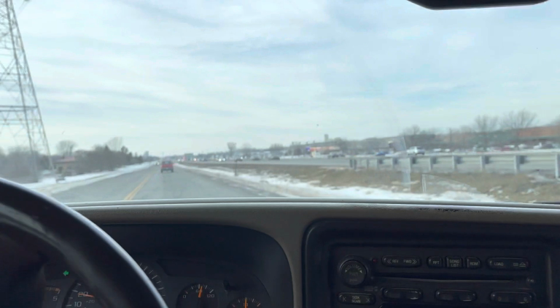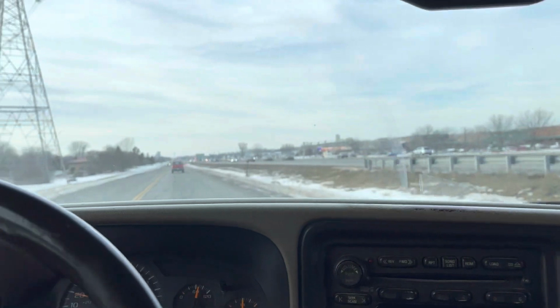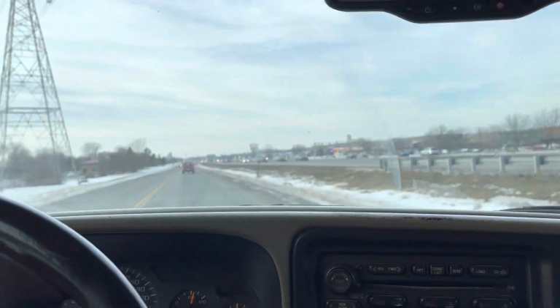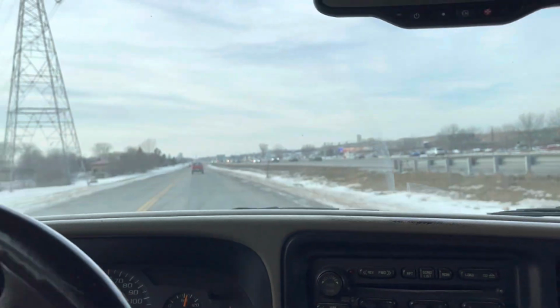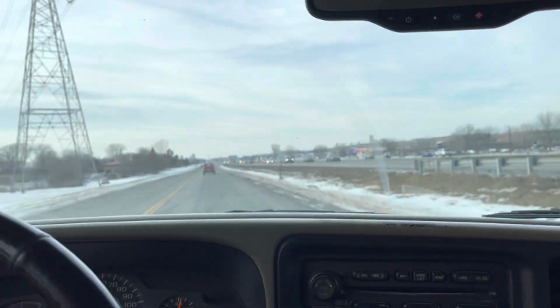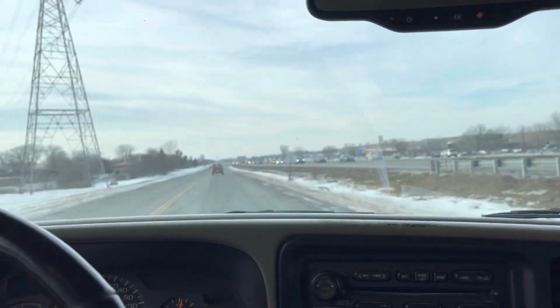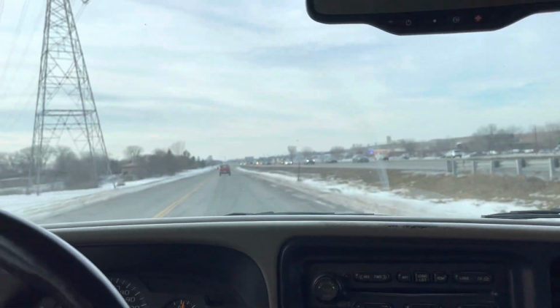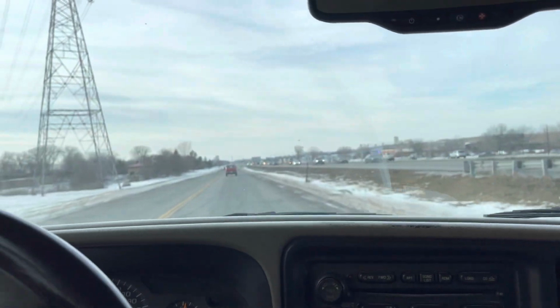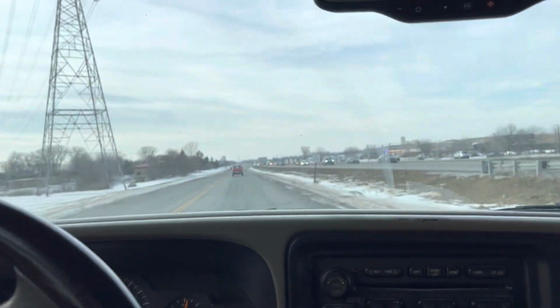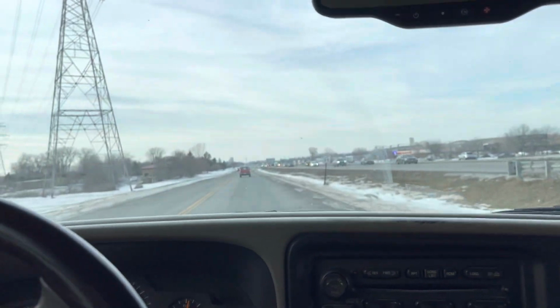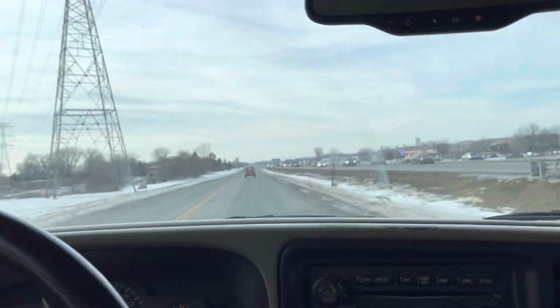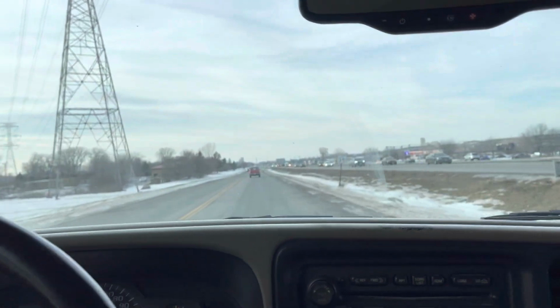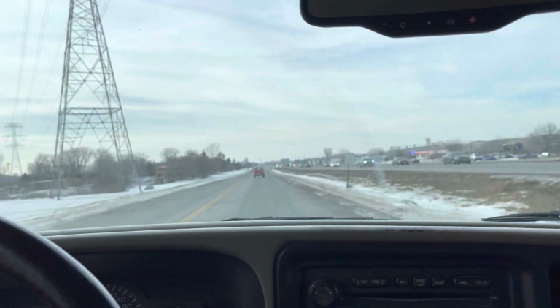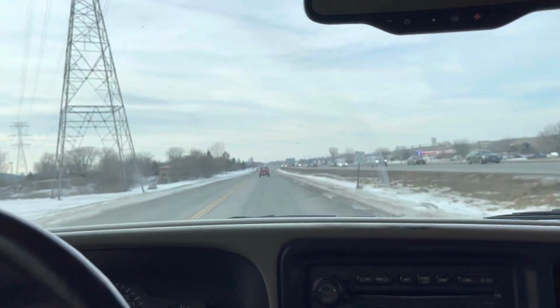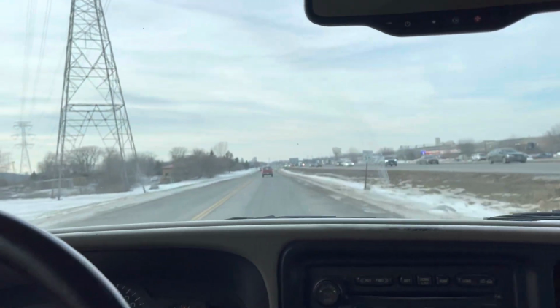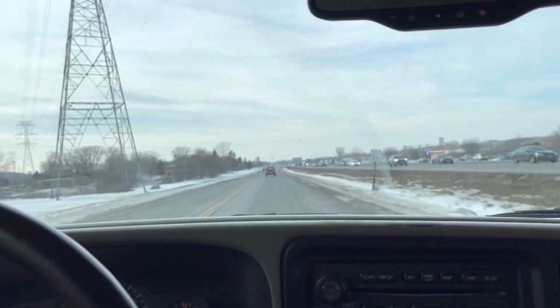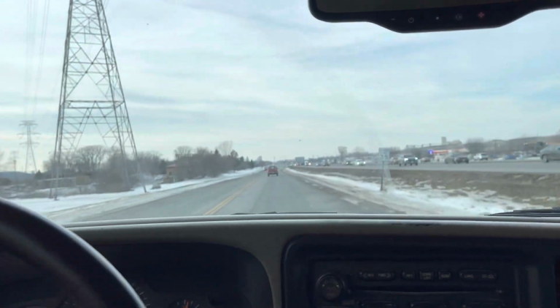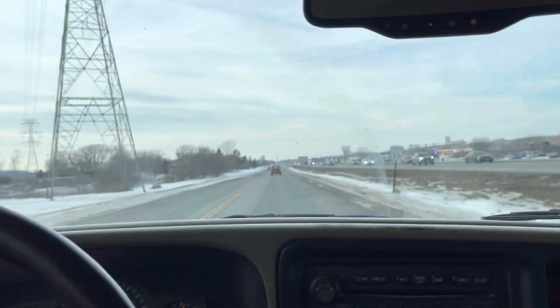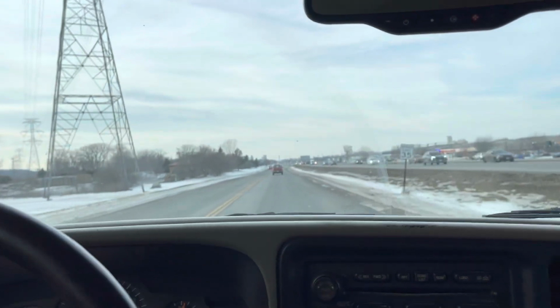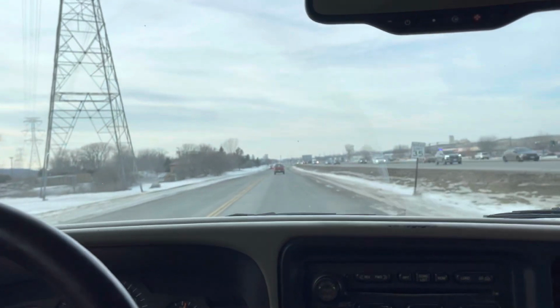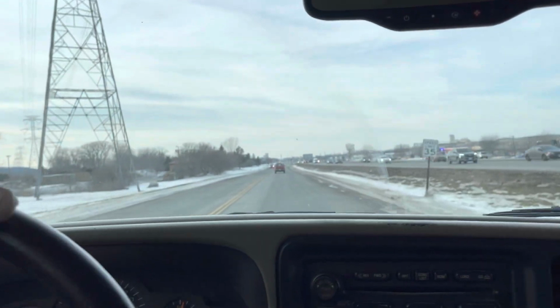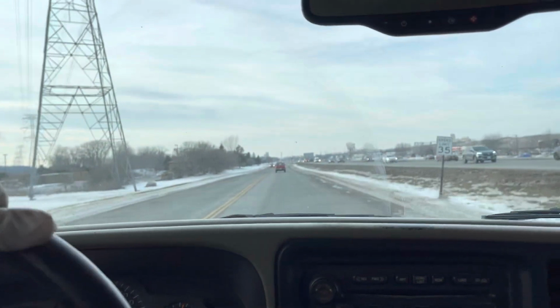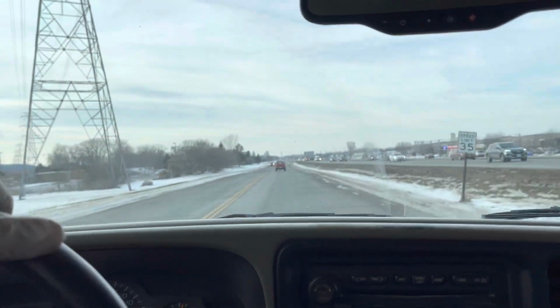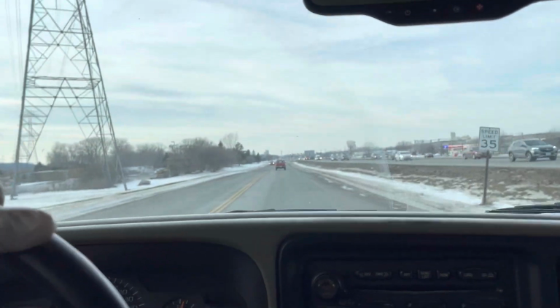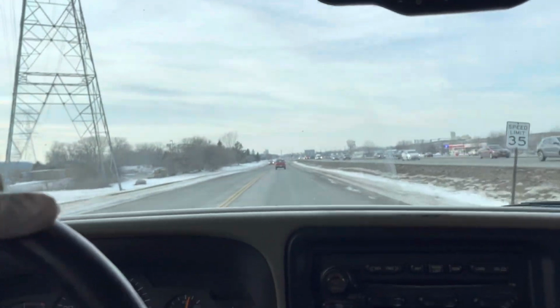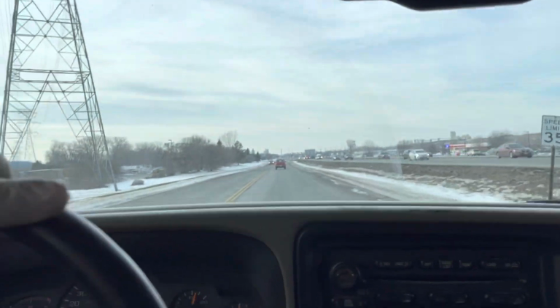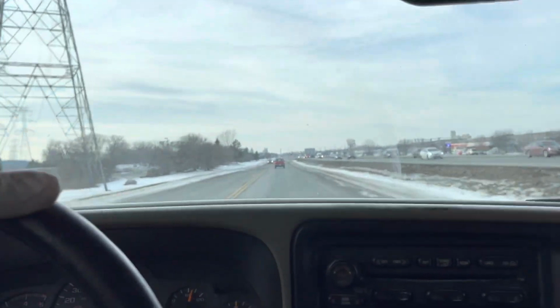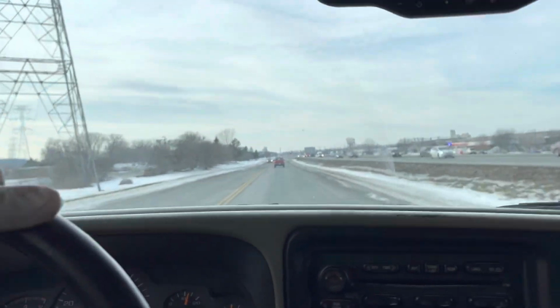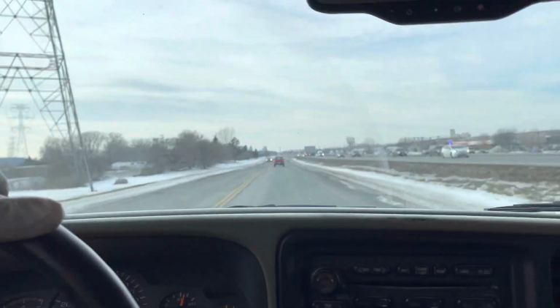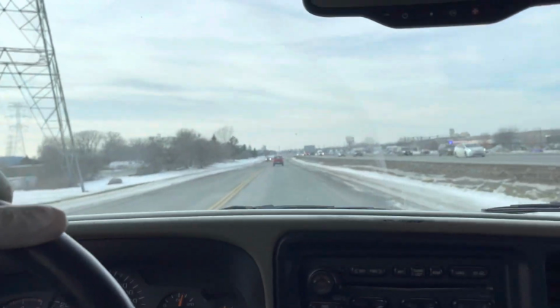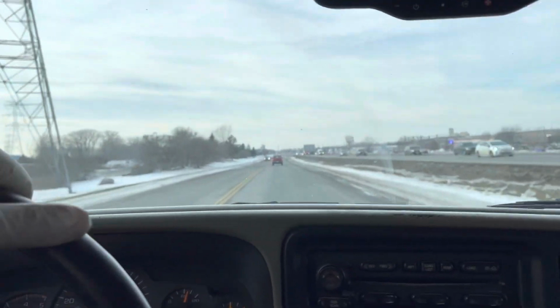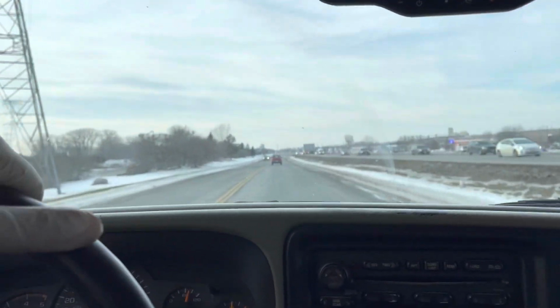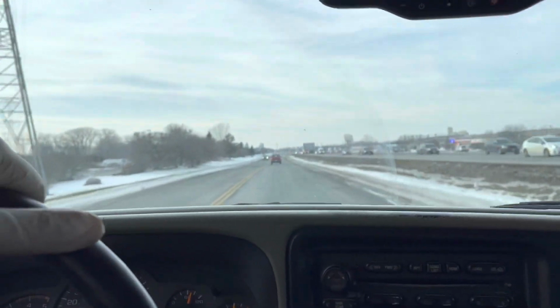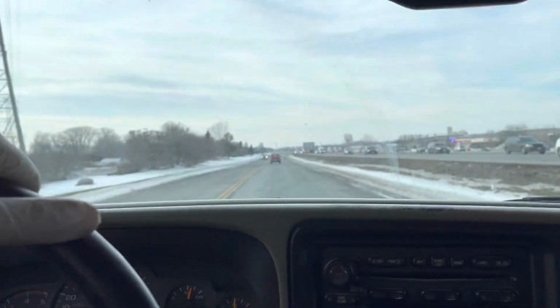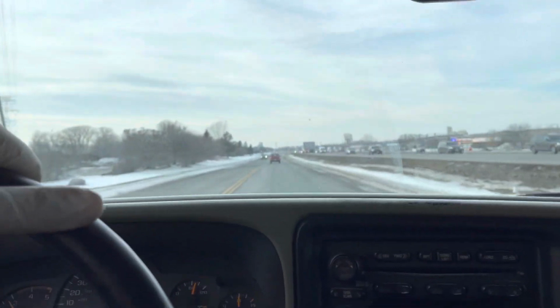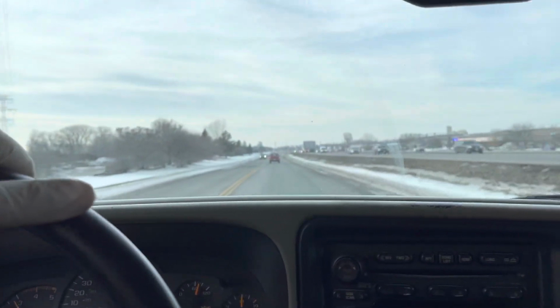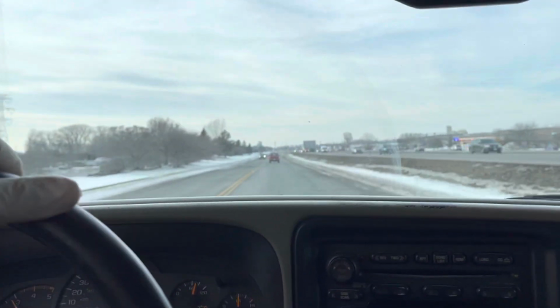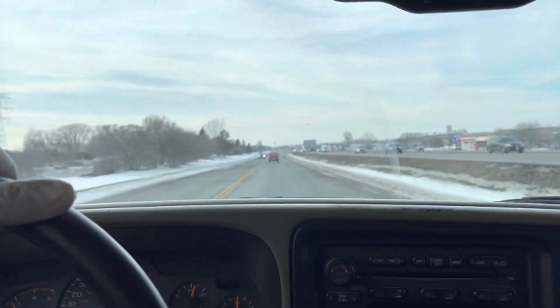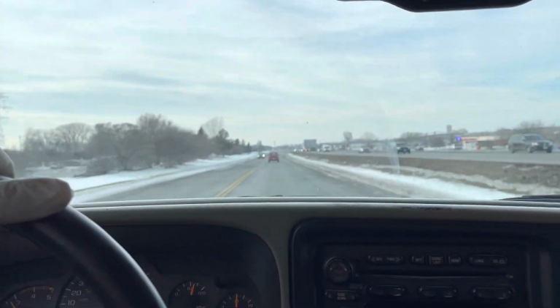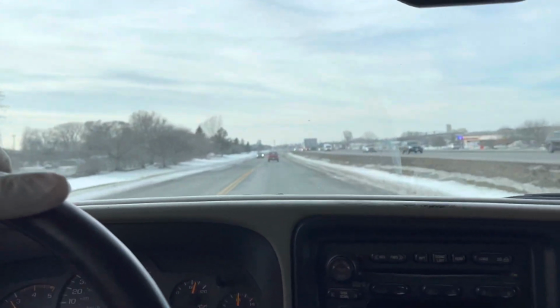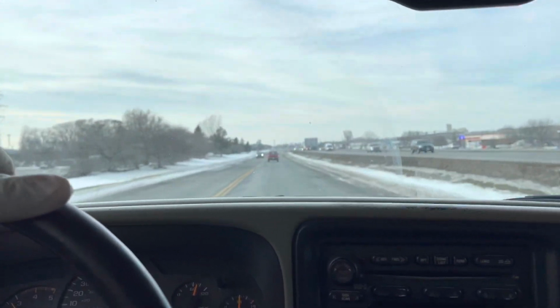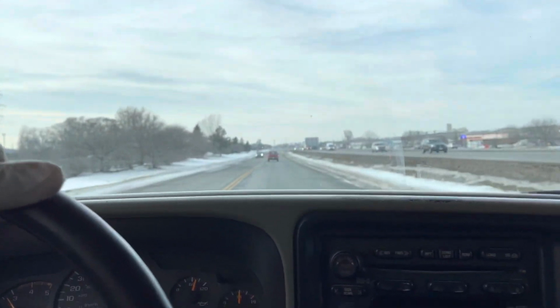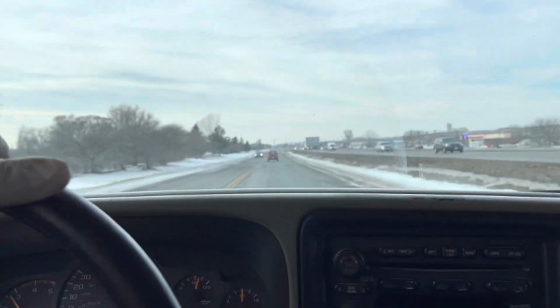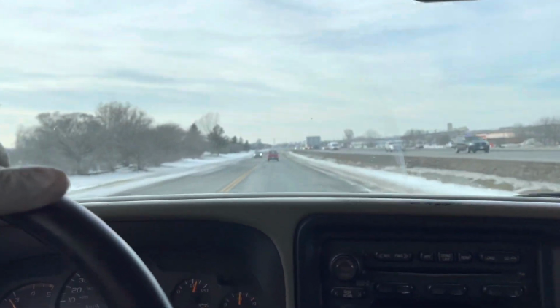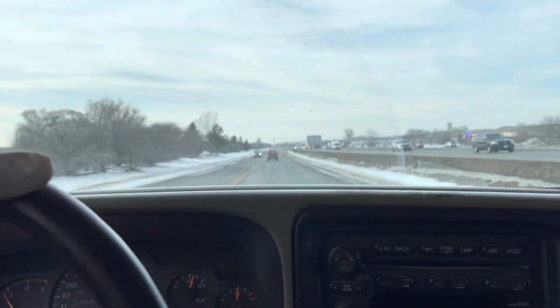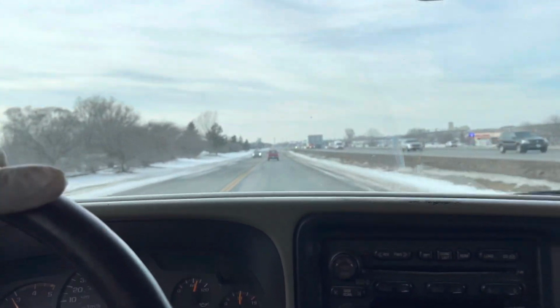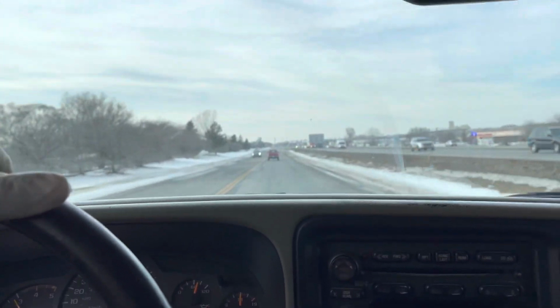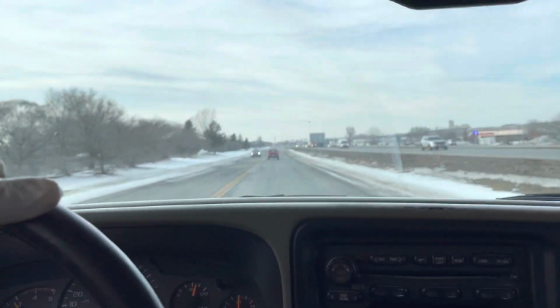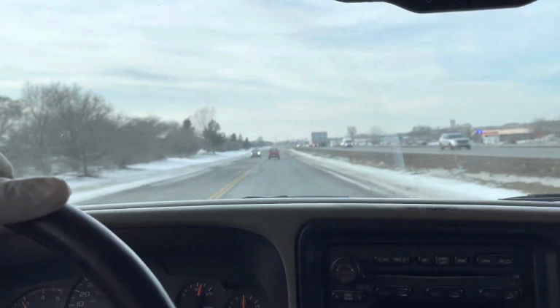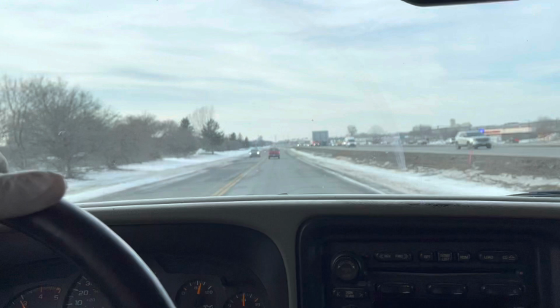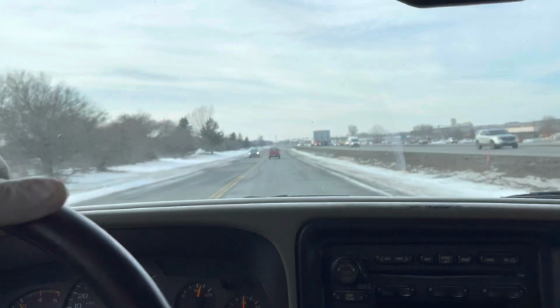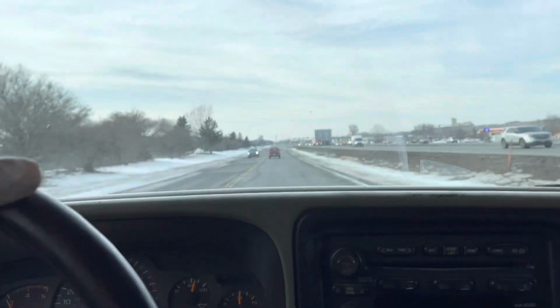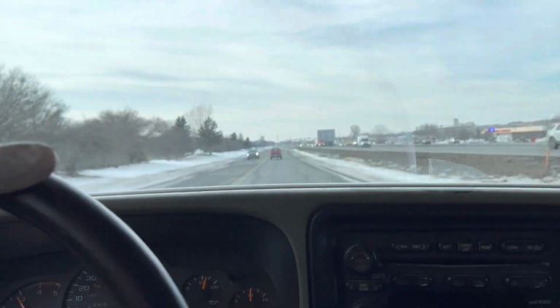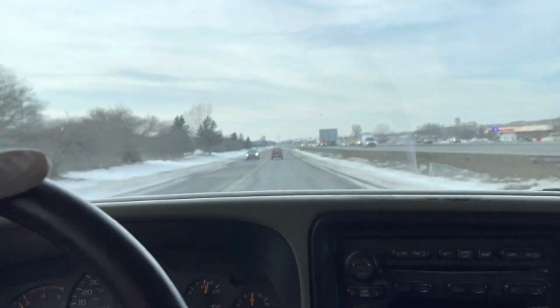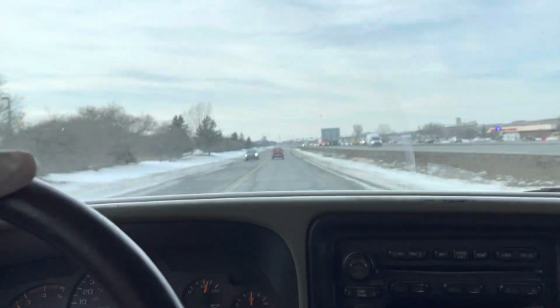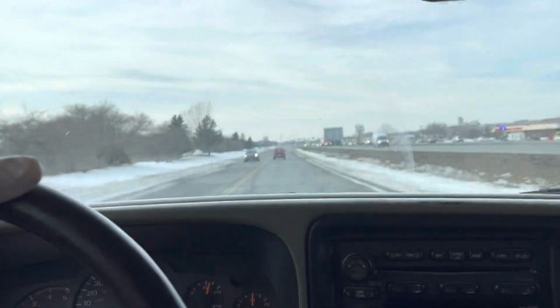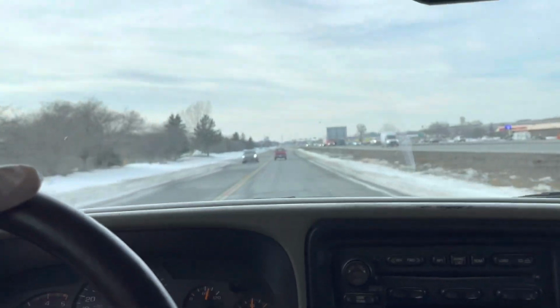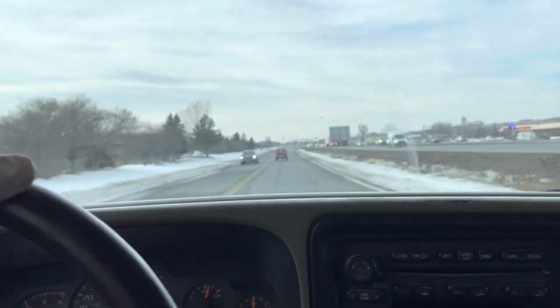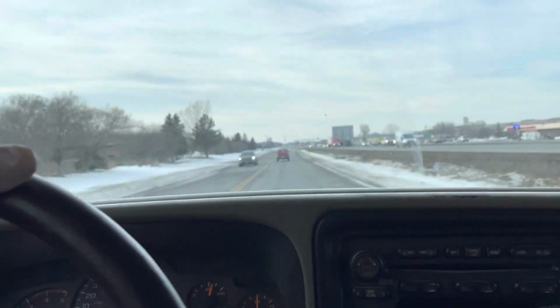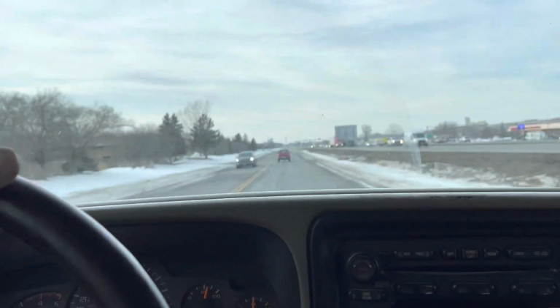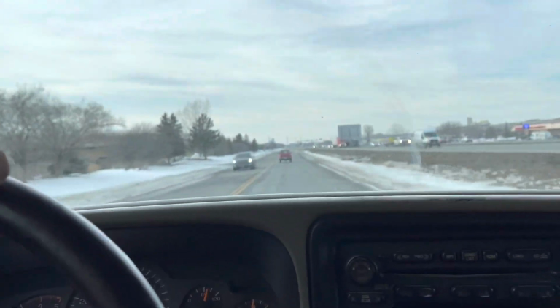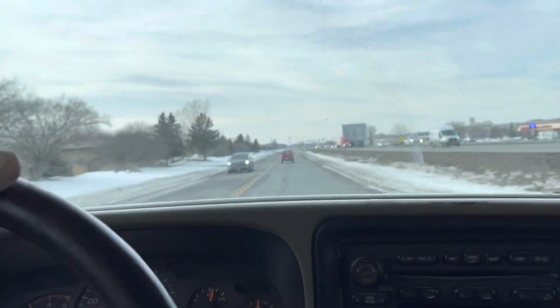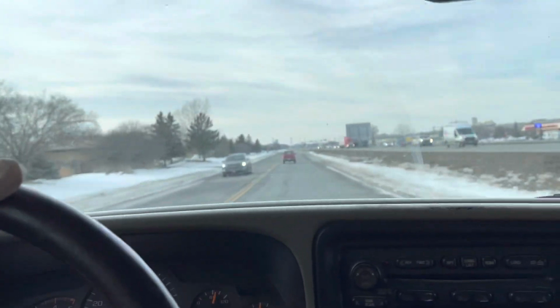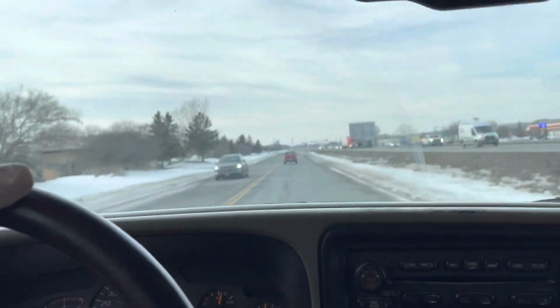It is an out-of-state vehicle. Wow, this thing is powerful. Sounds really nice.